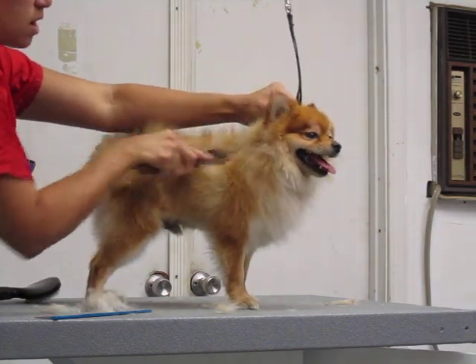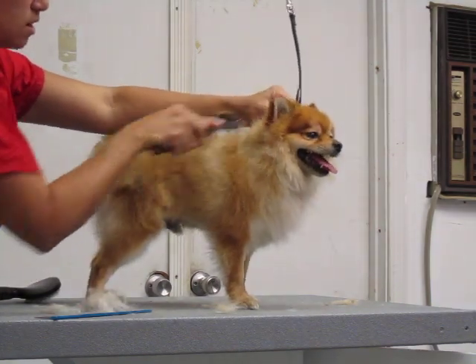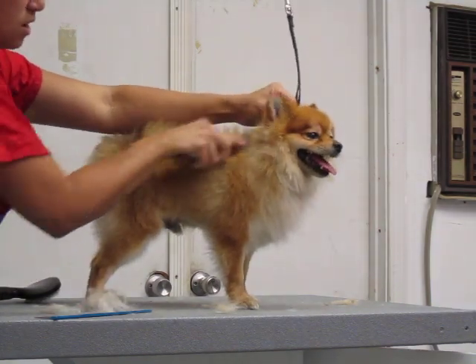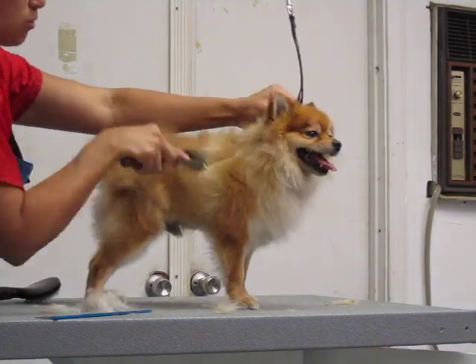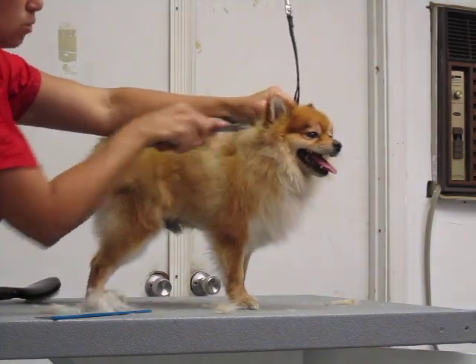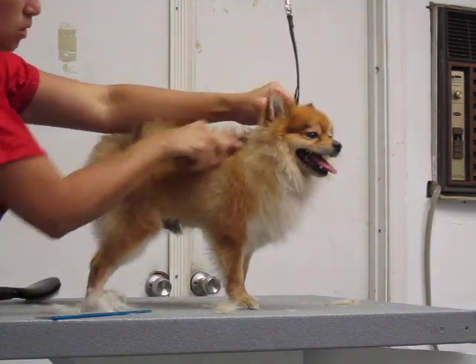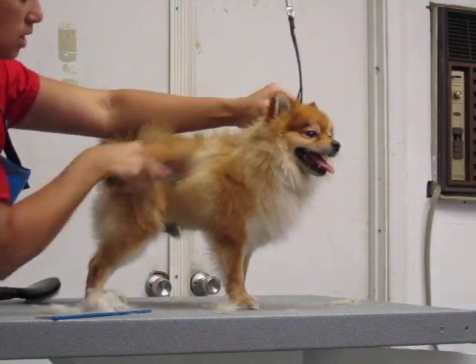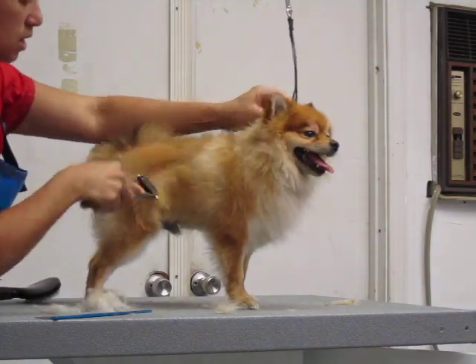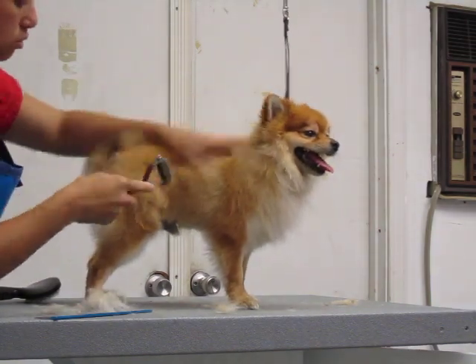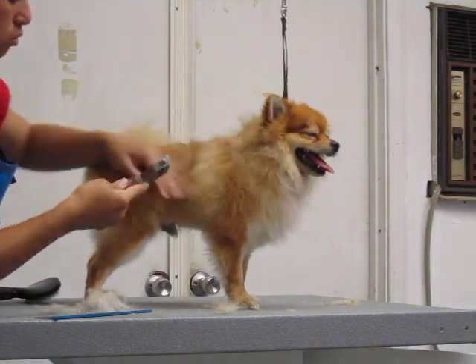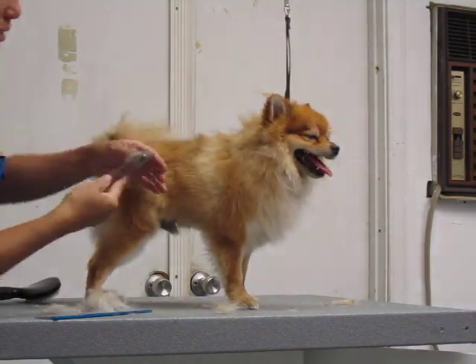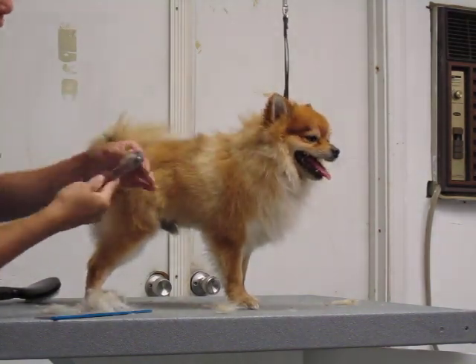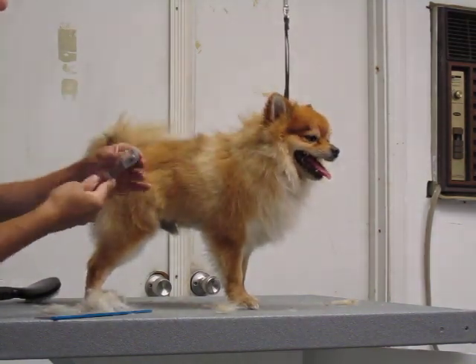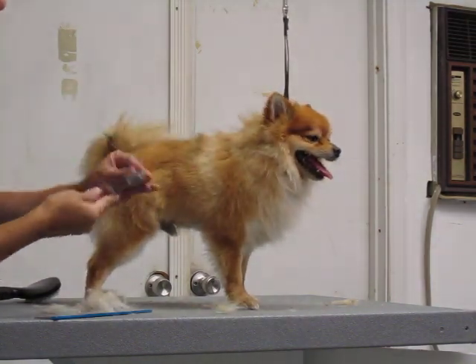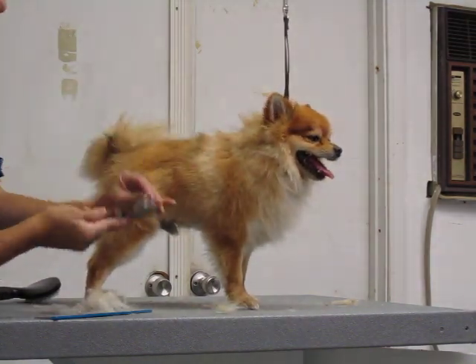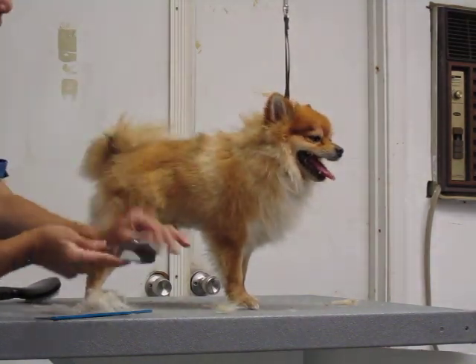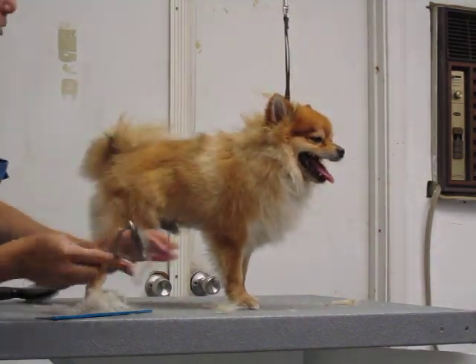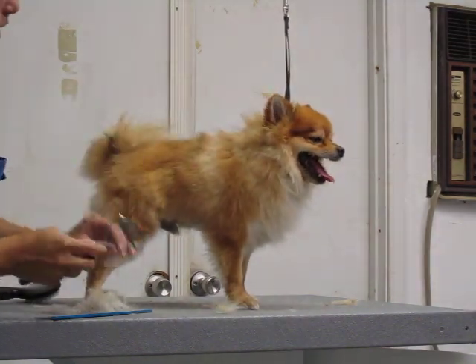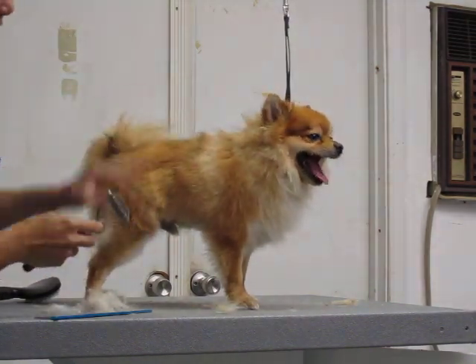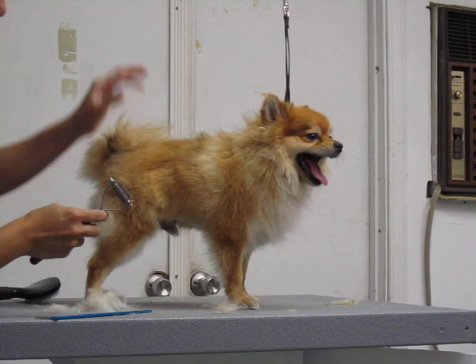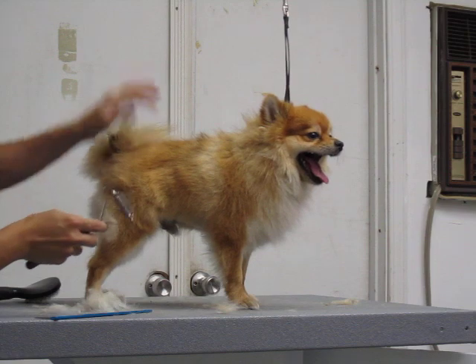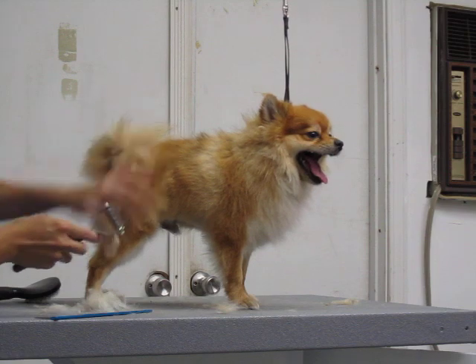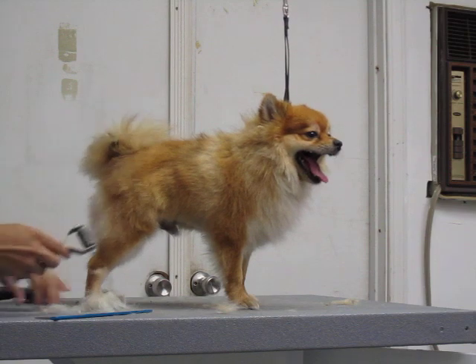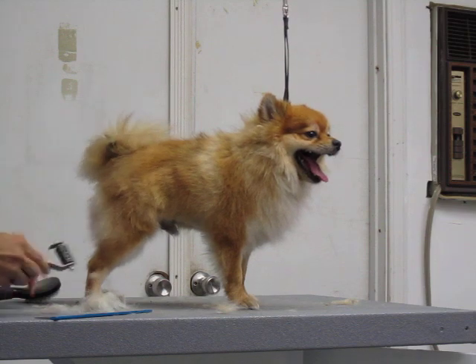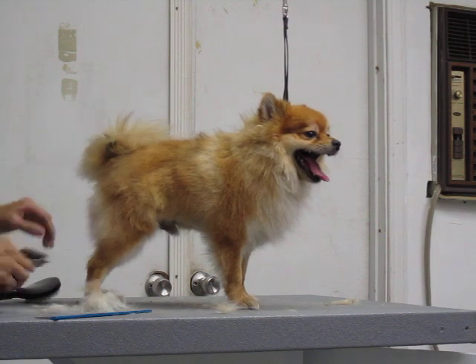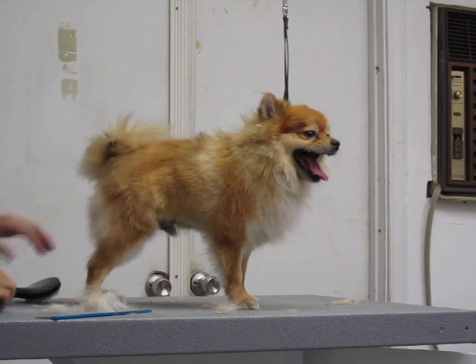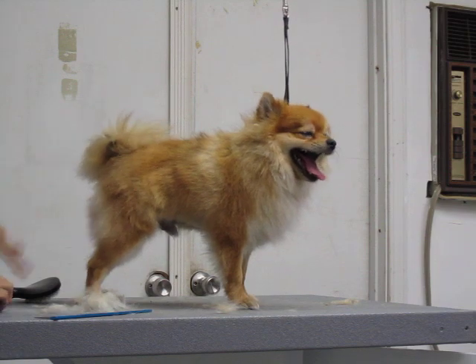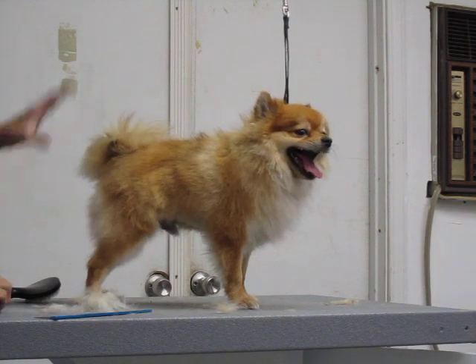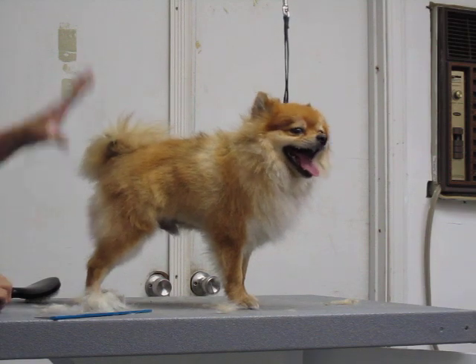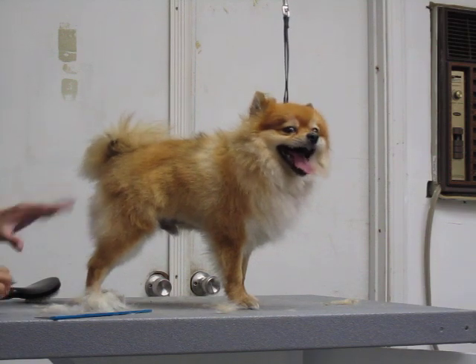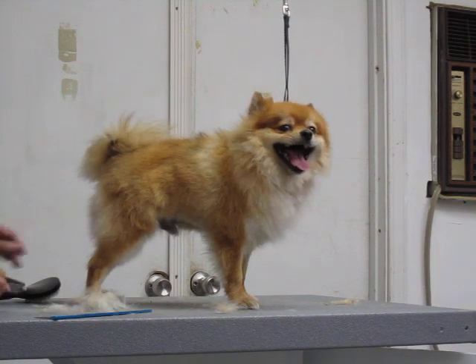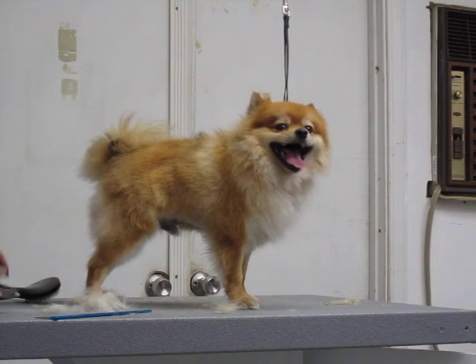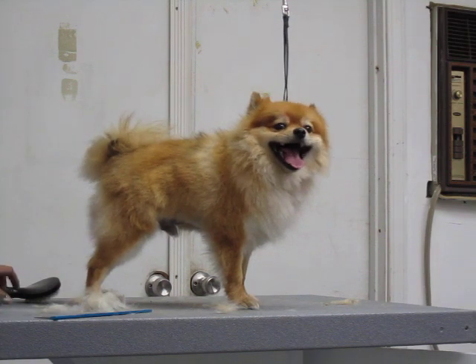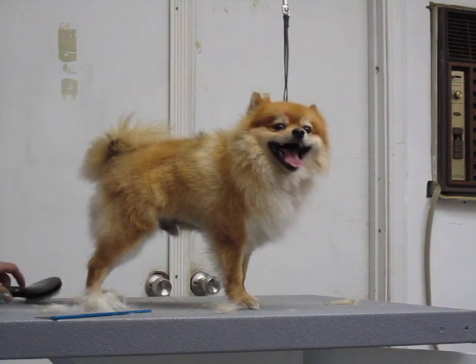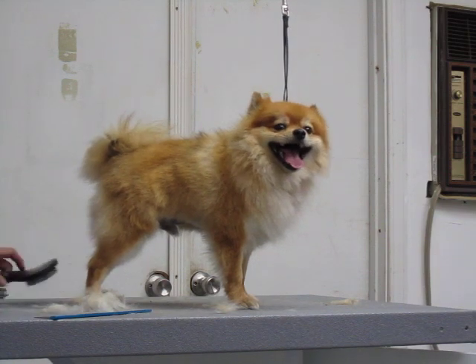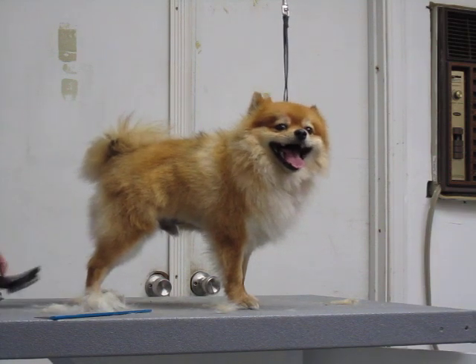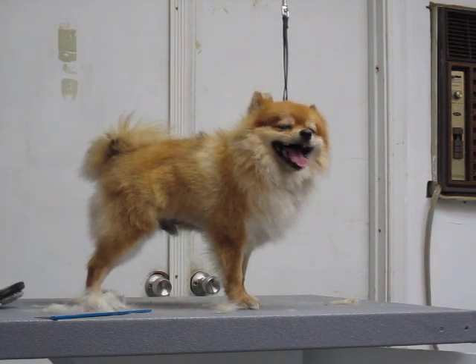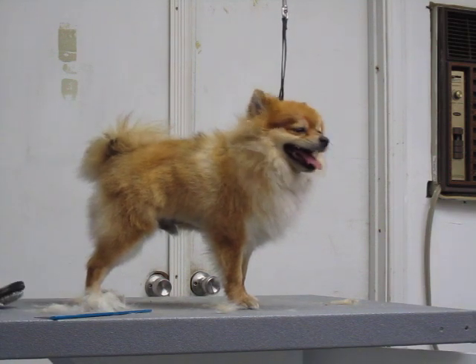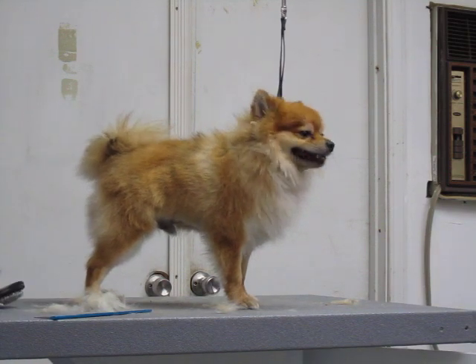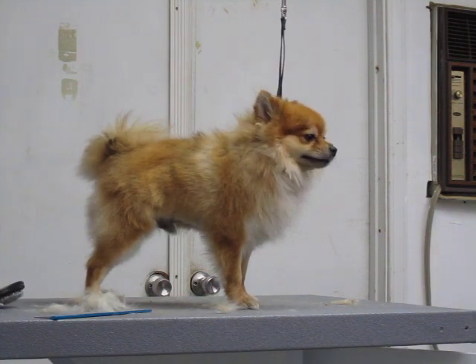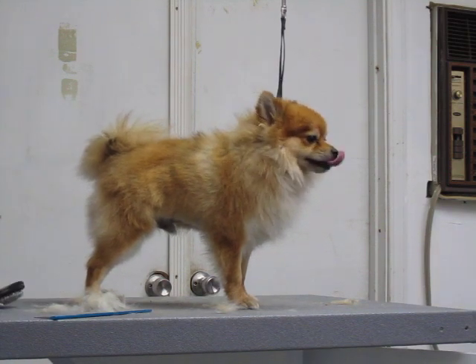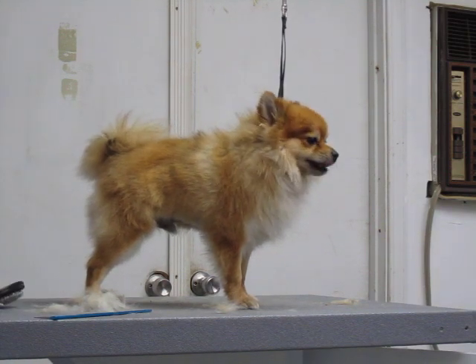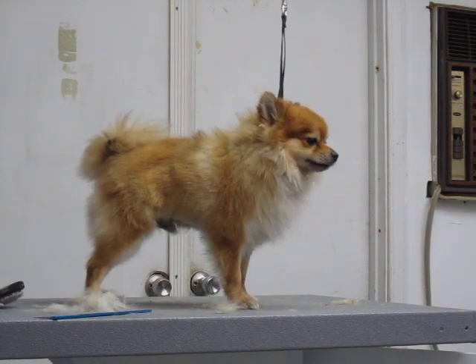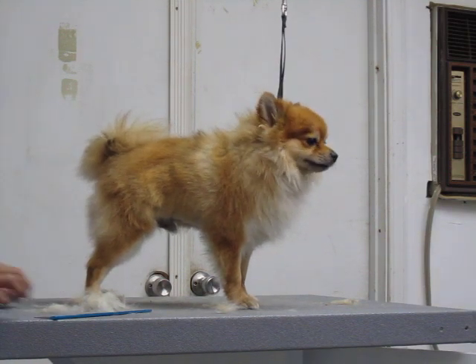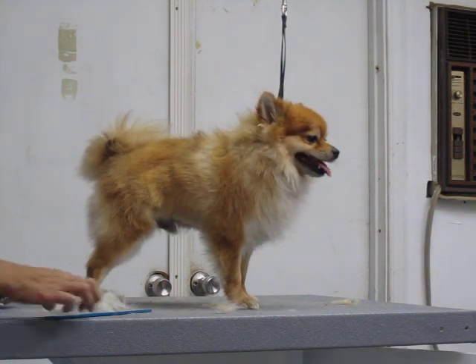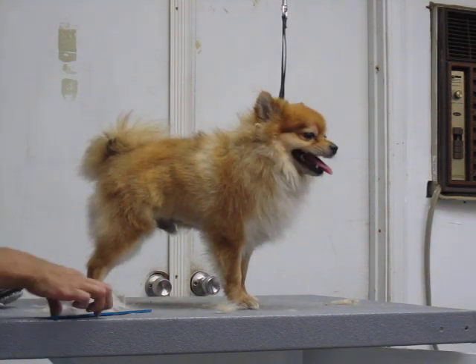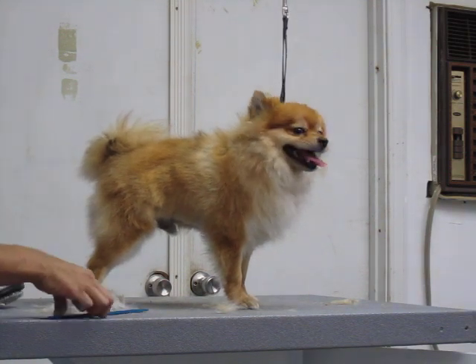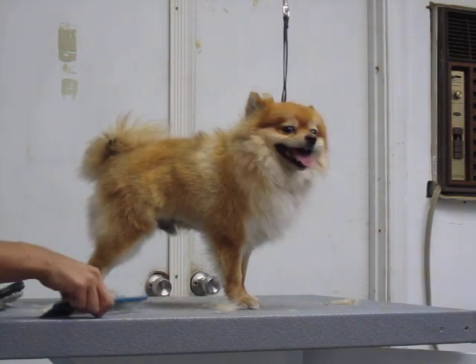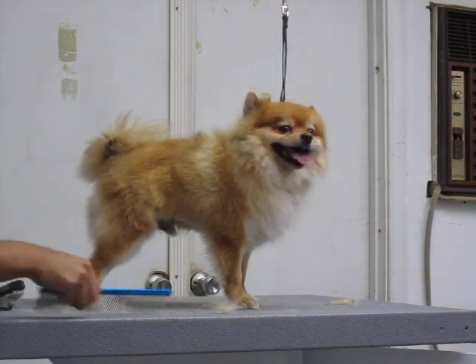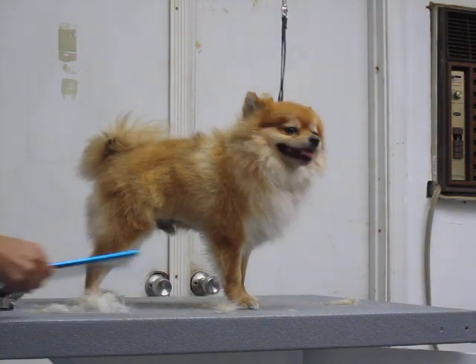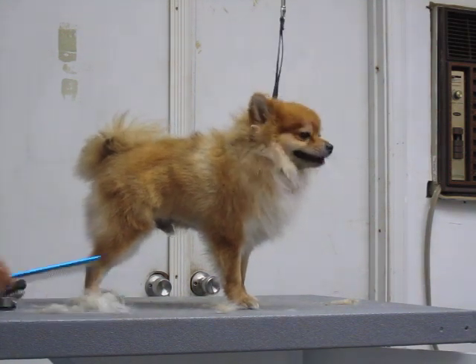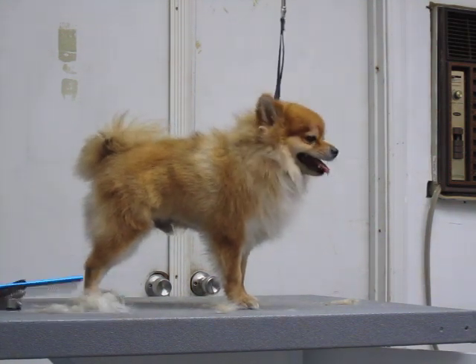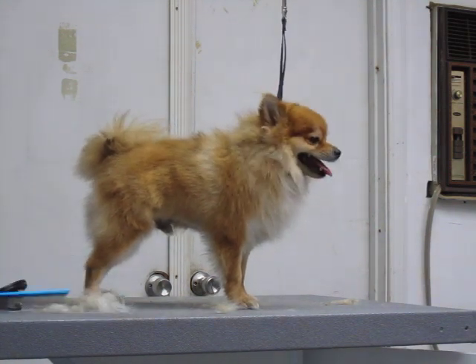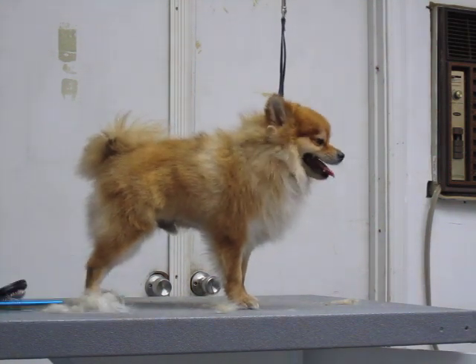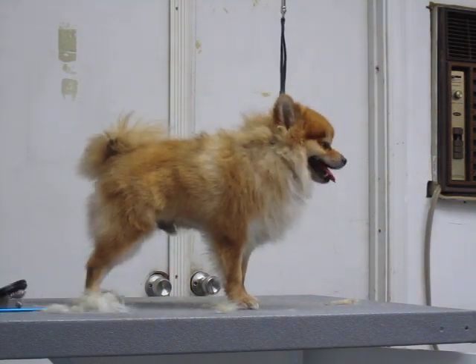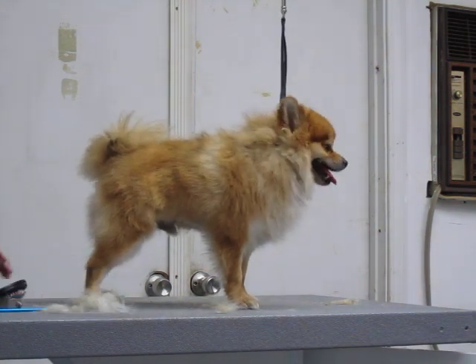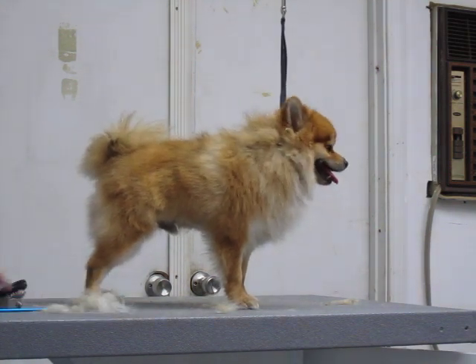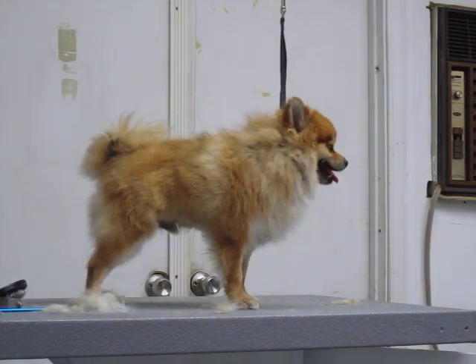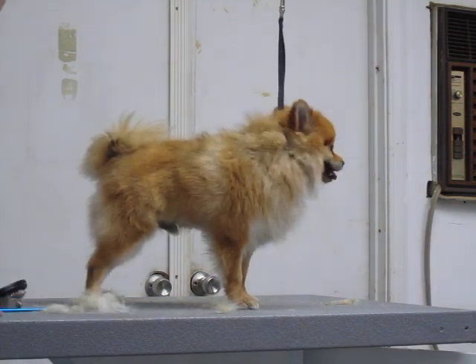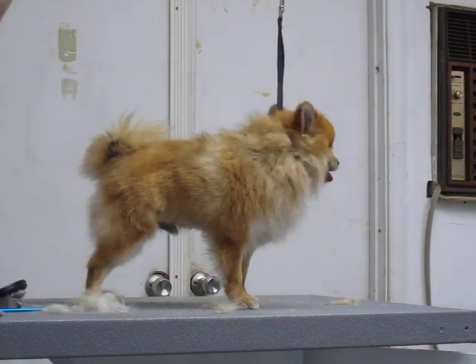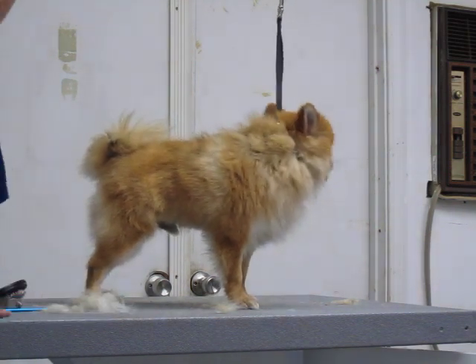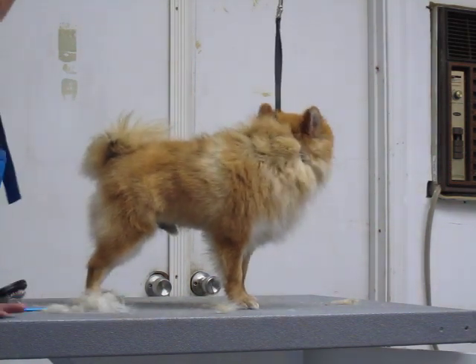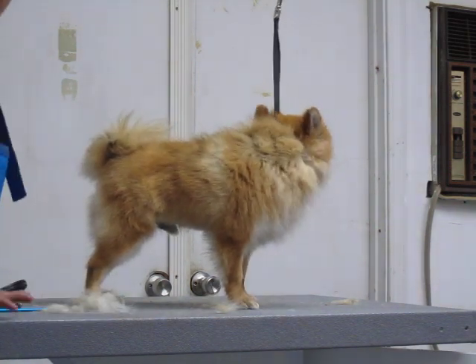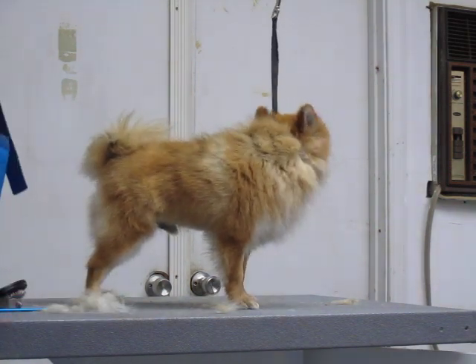After we're done grooming with this one, we're not going to fully shave it — we're just going to tidy it up. And that's how you brush your pet. Thank you.